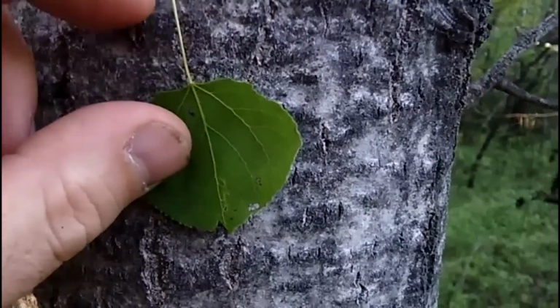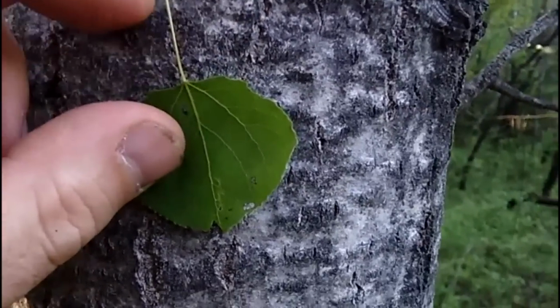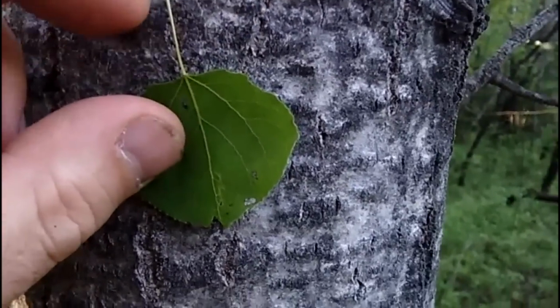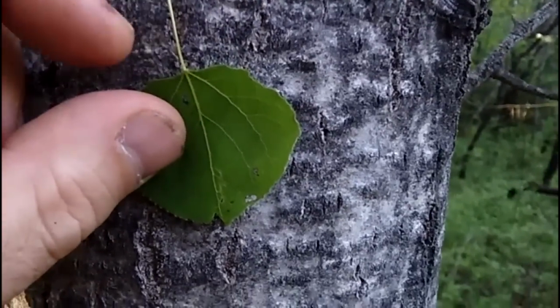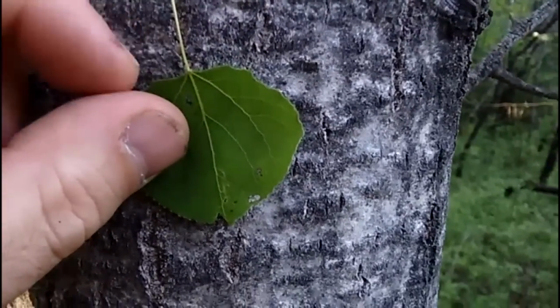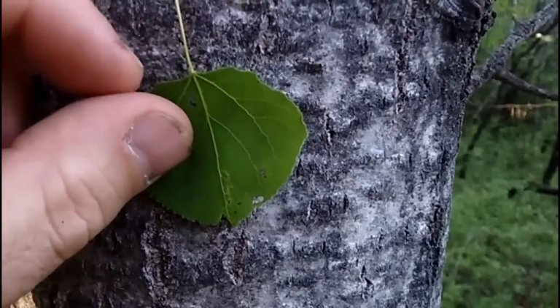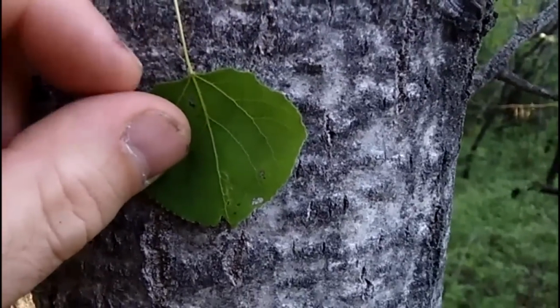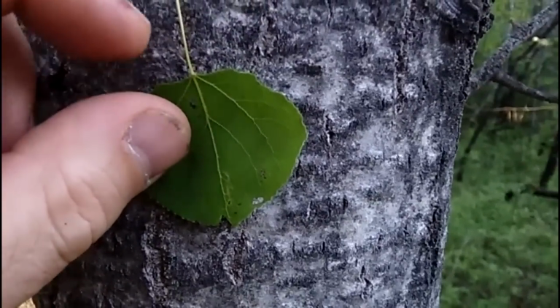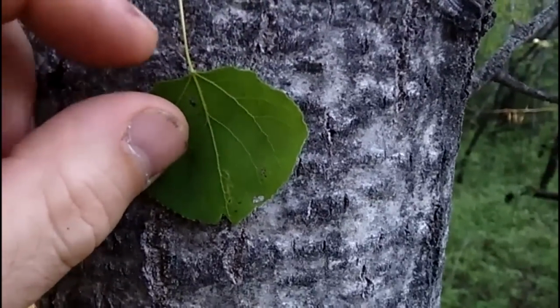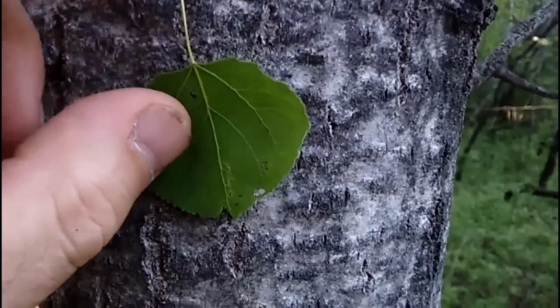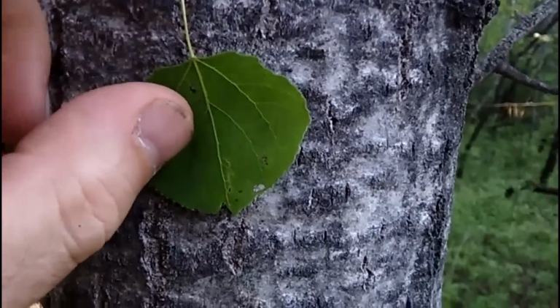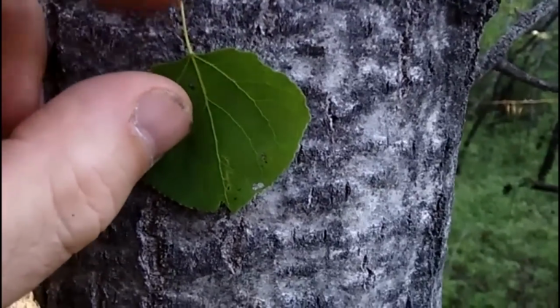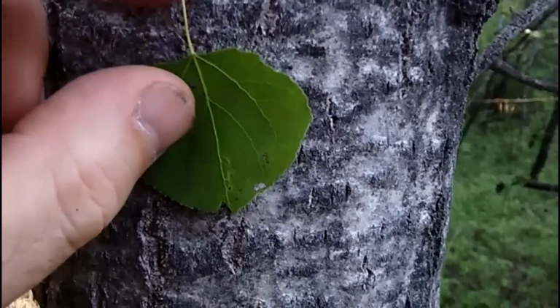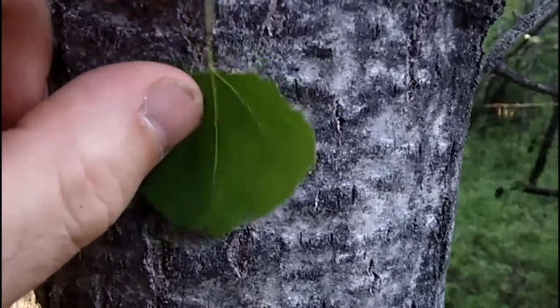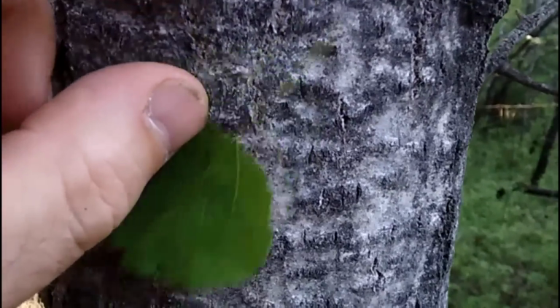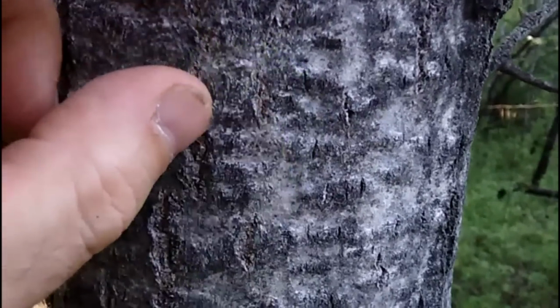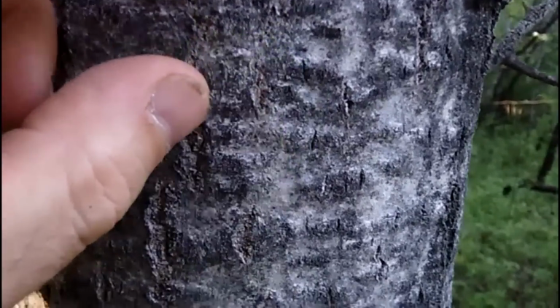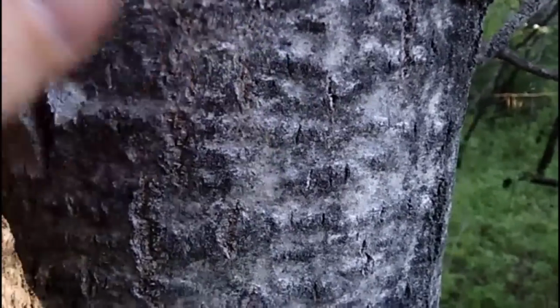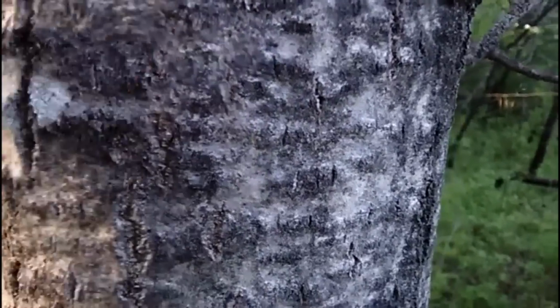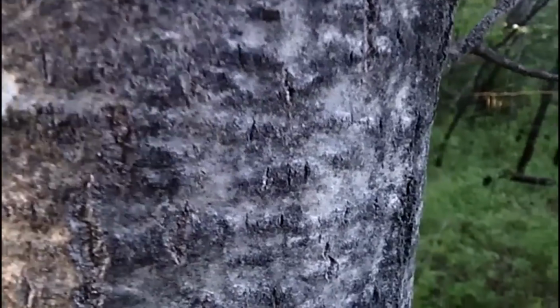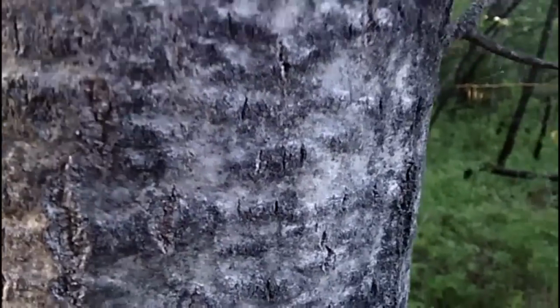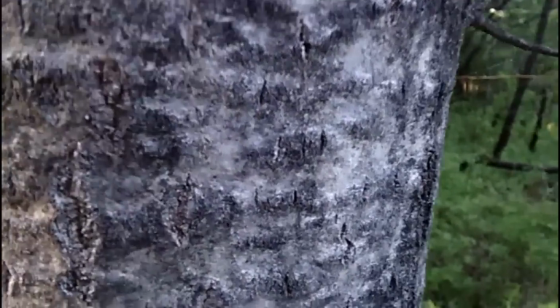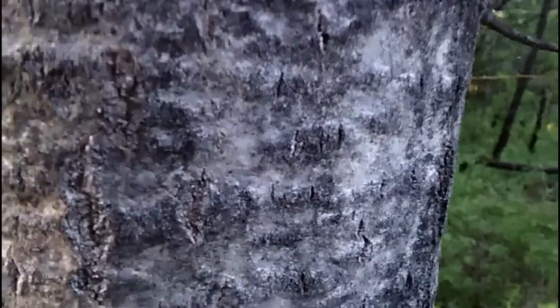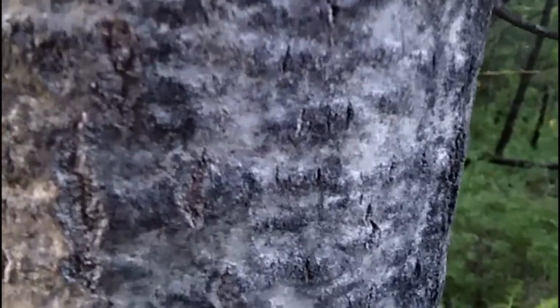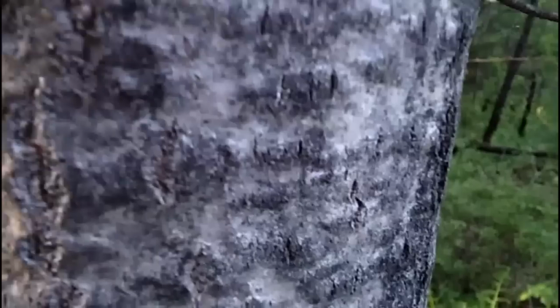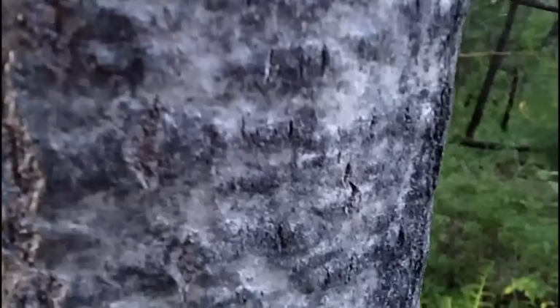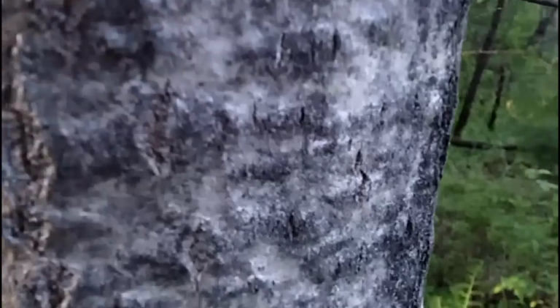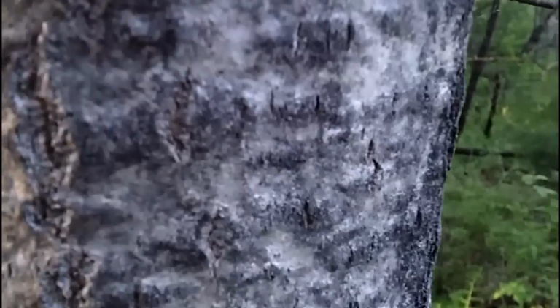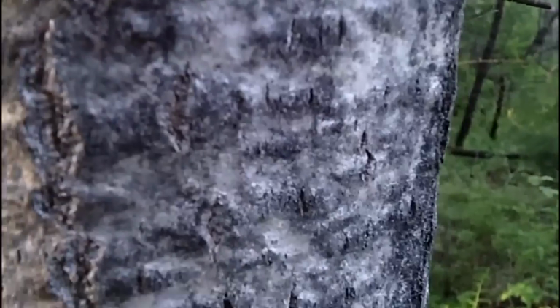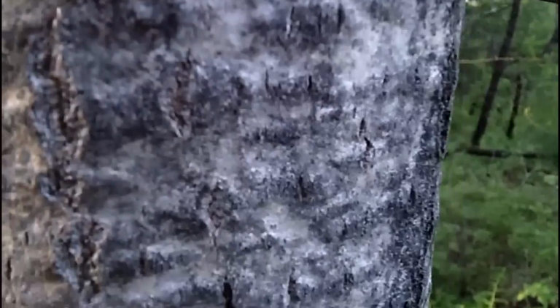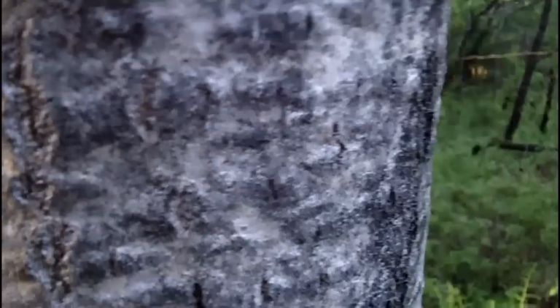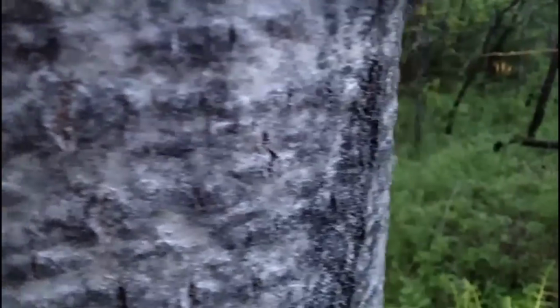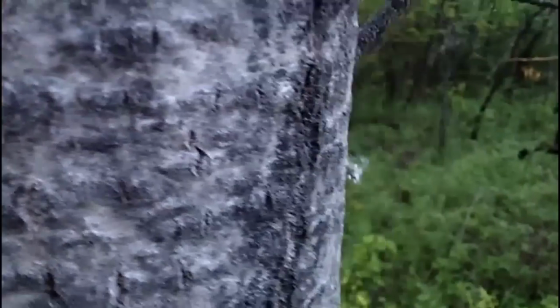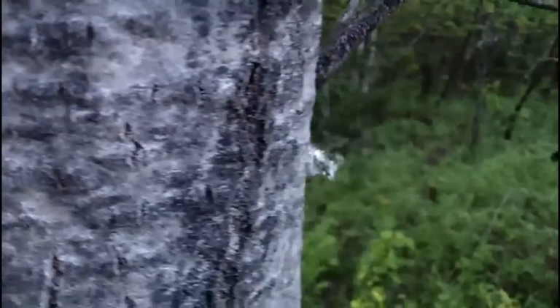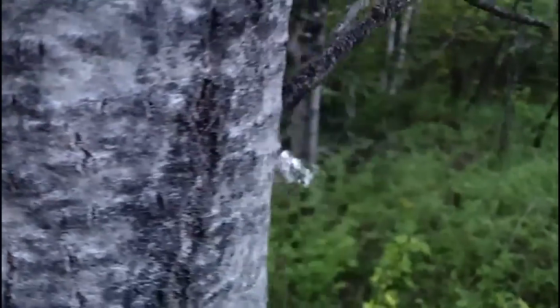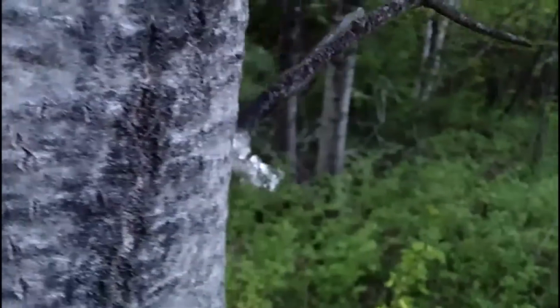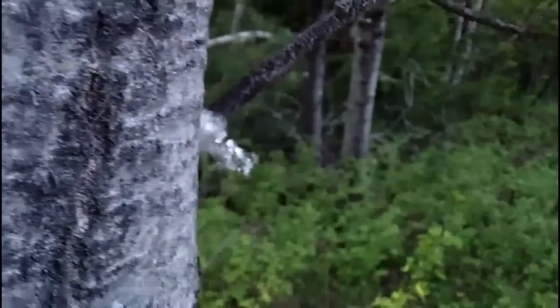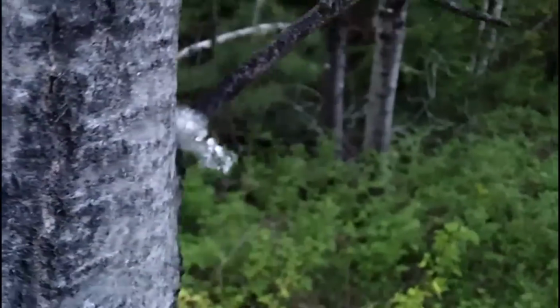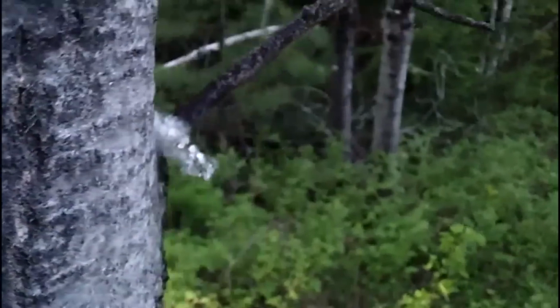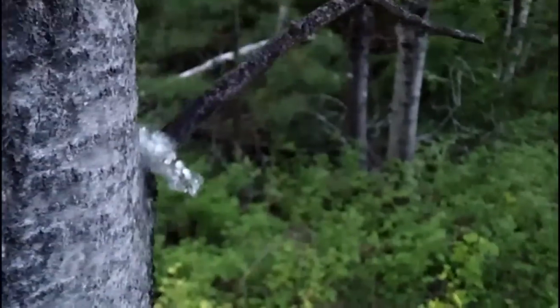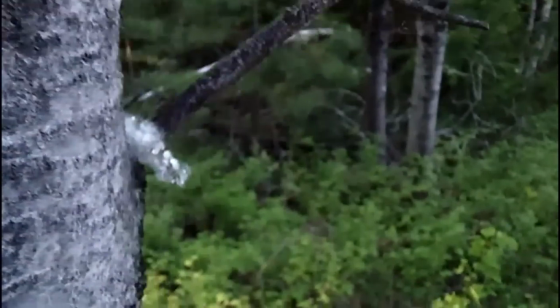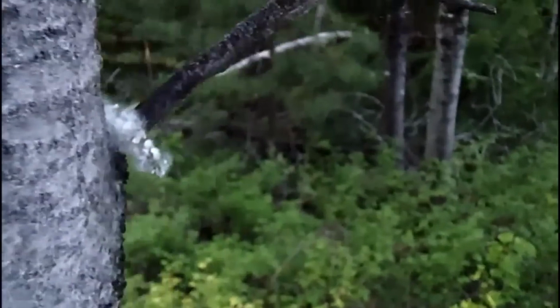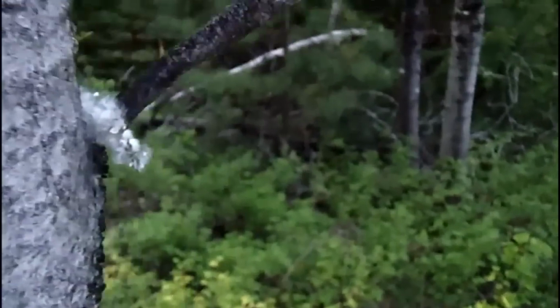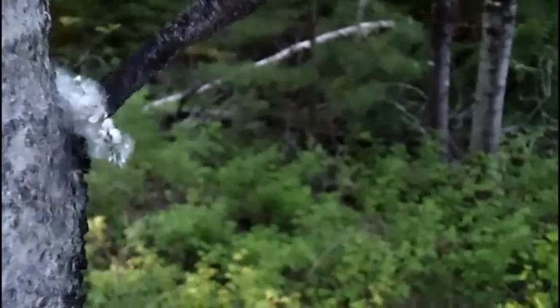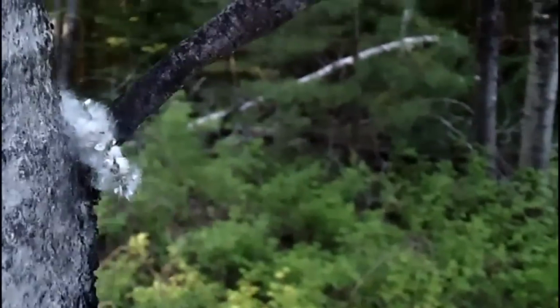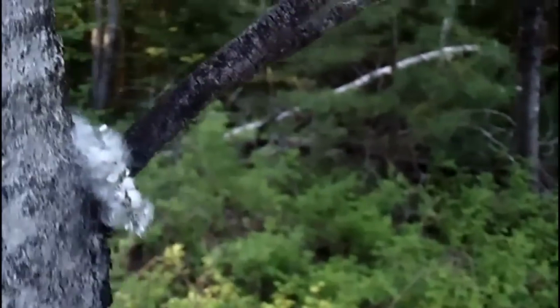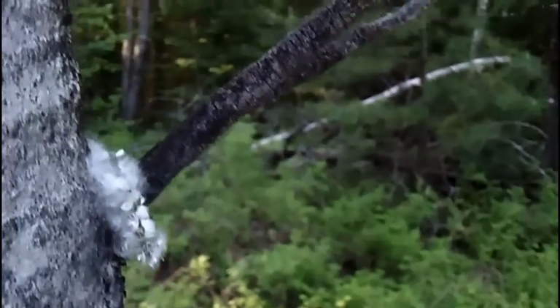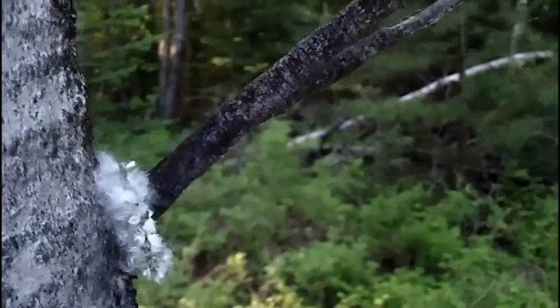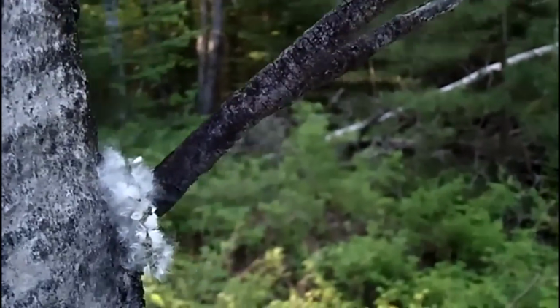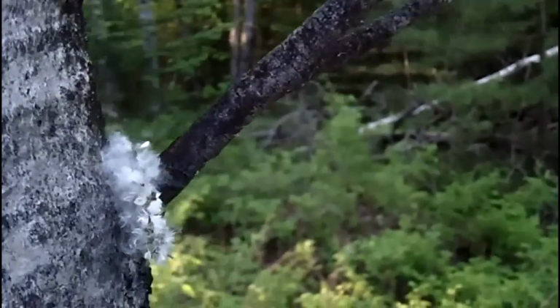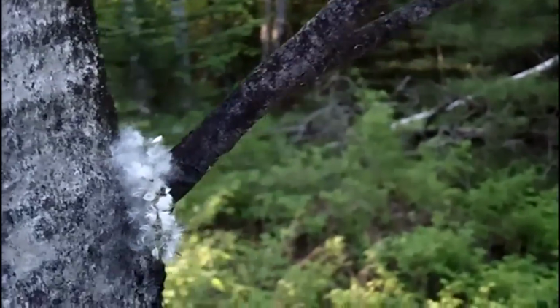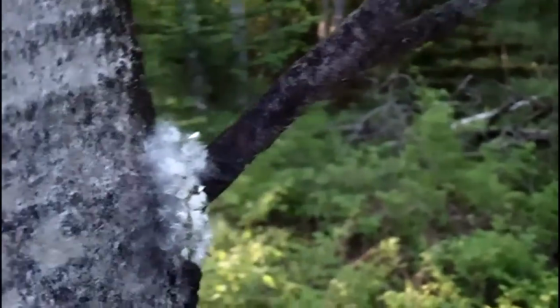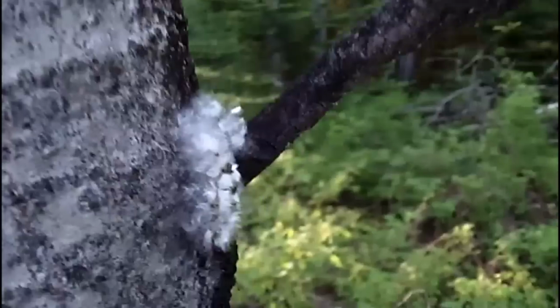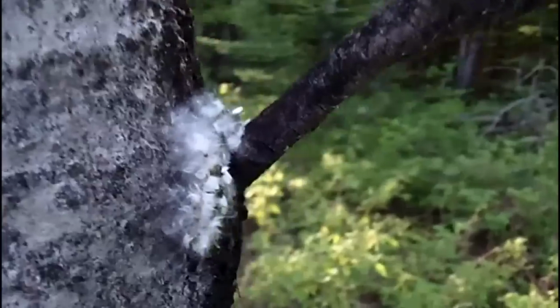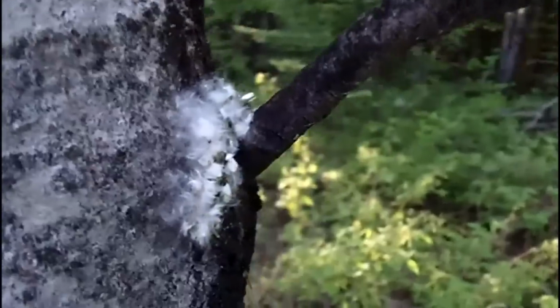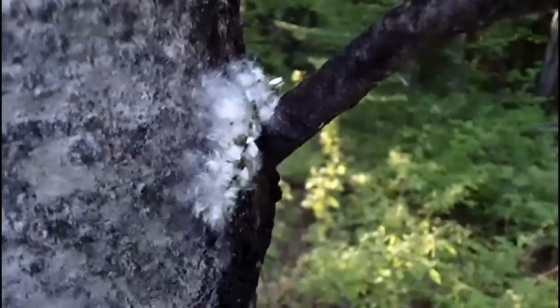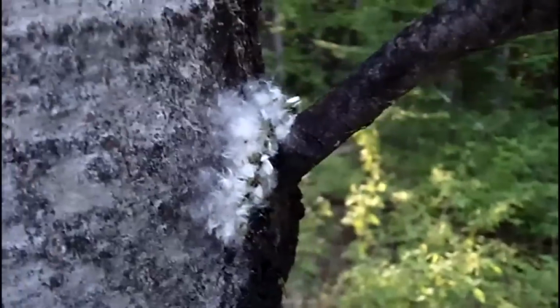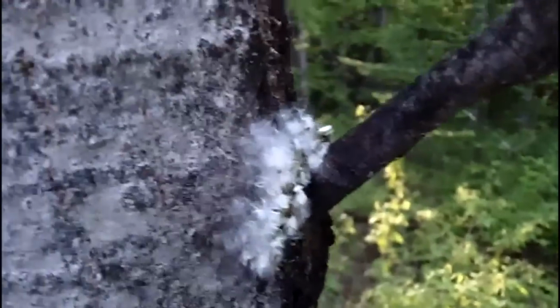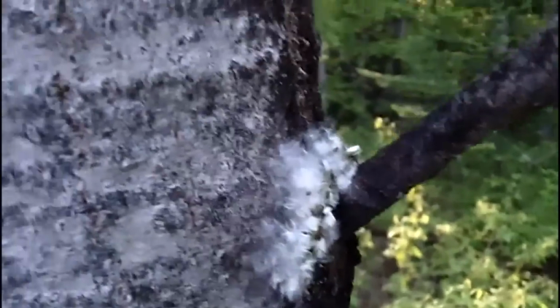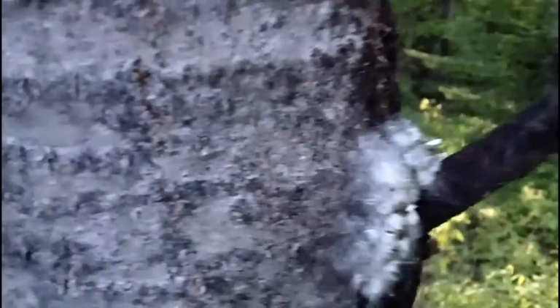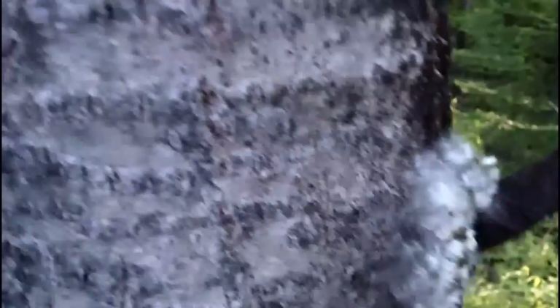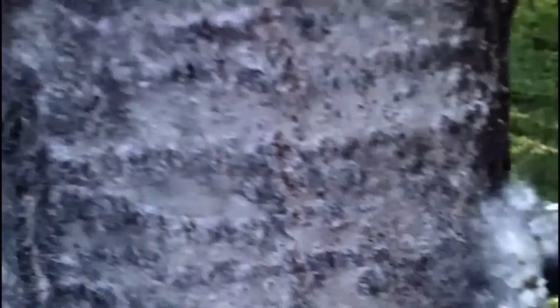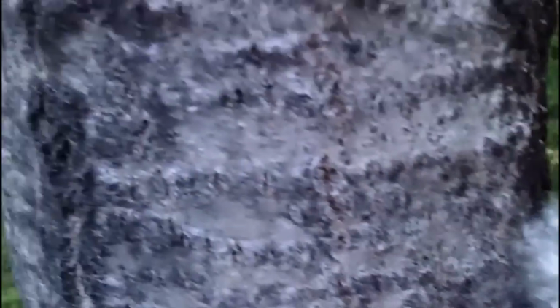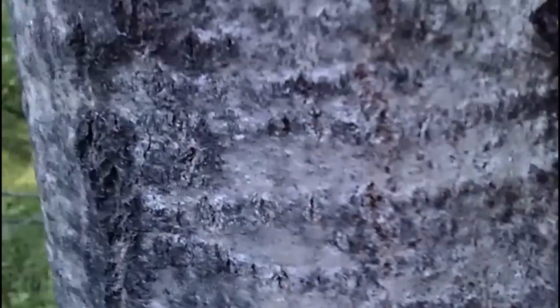Those petioles are flat — that's what makes it rattle in the wind. If you listen, you can actually hear the trees behind me; those are the aspens.